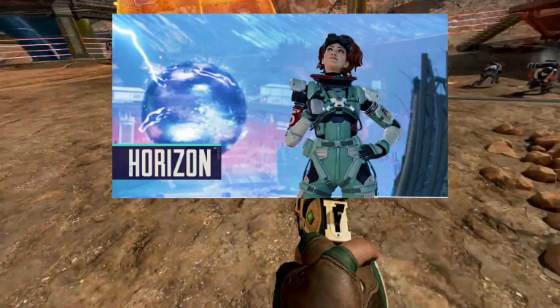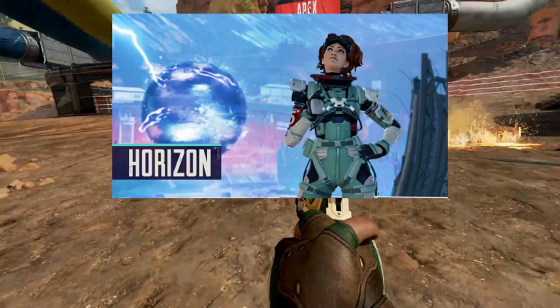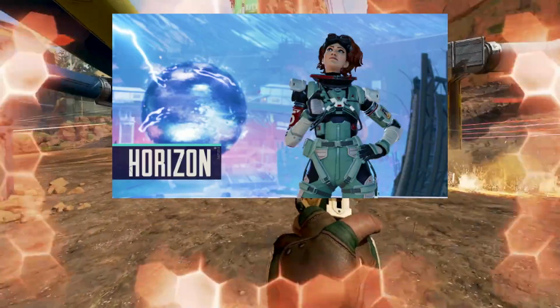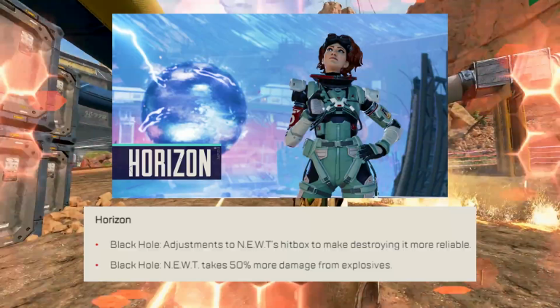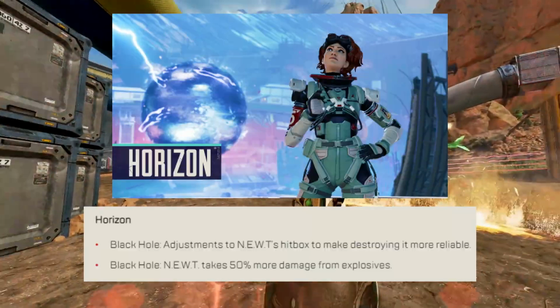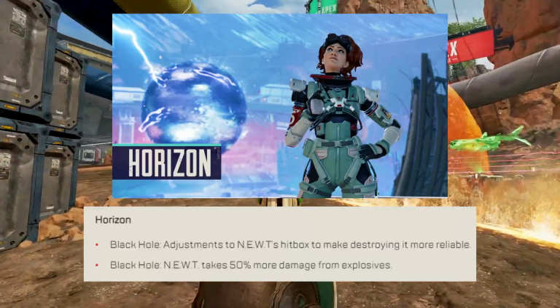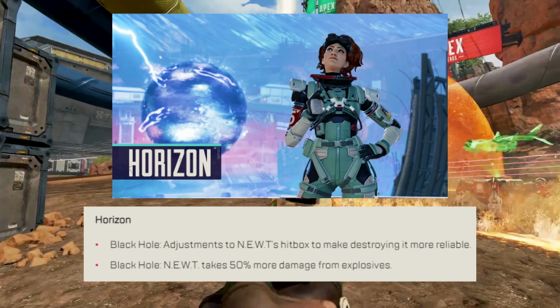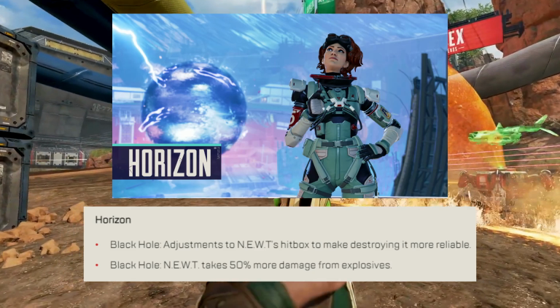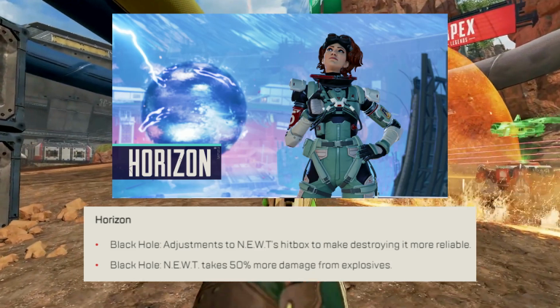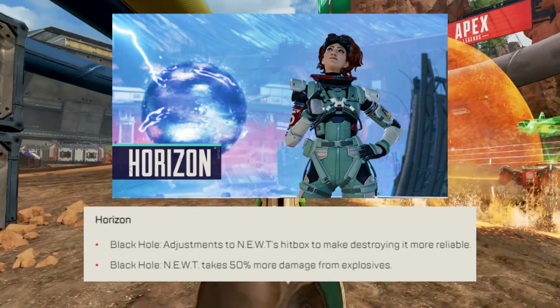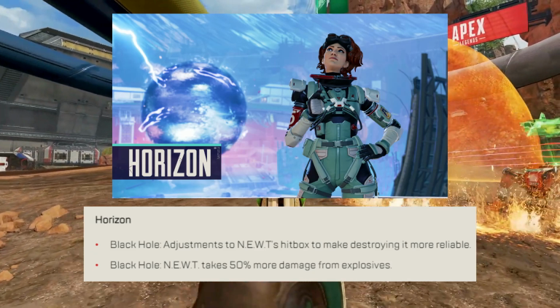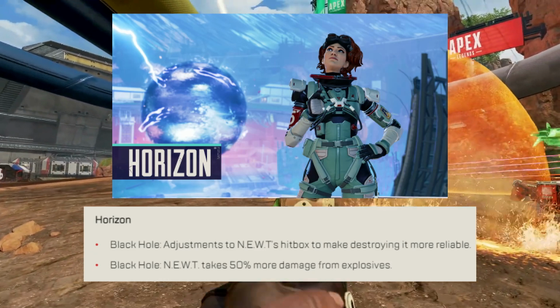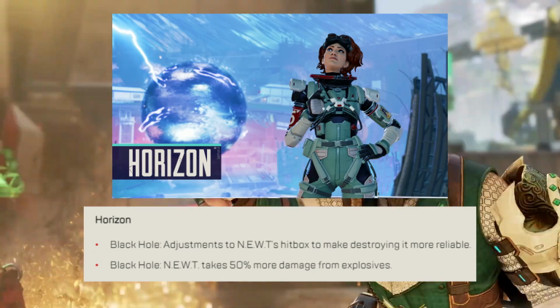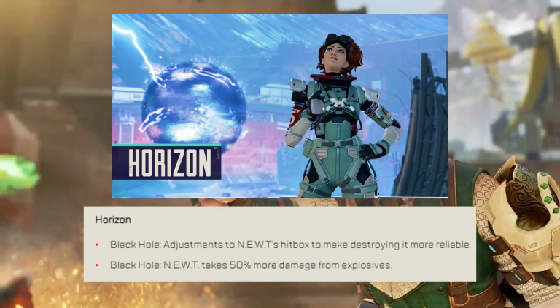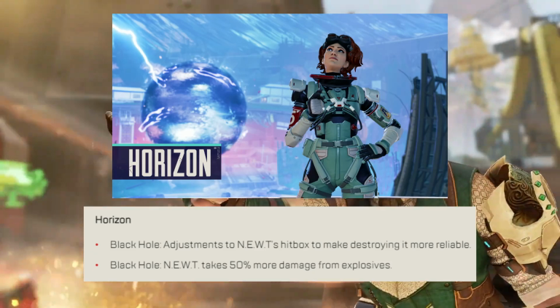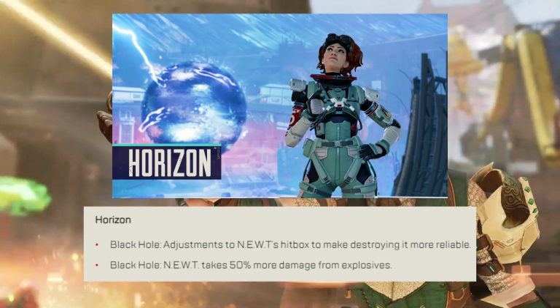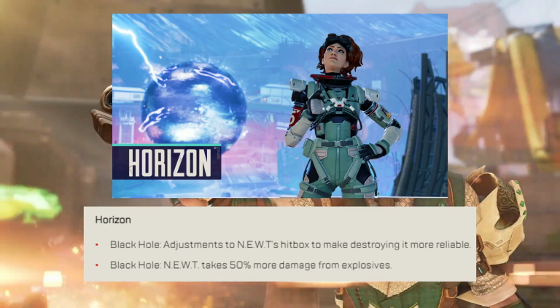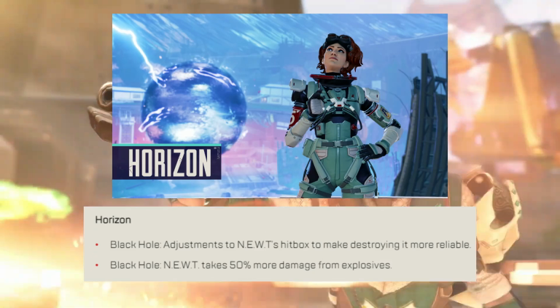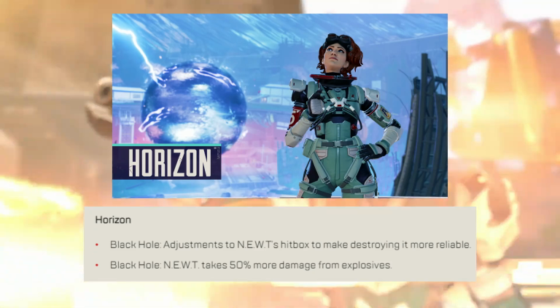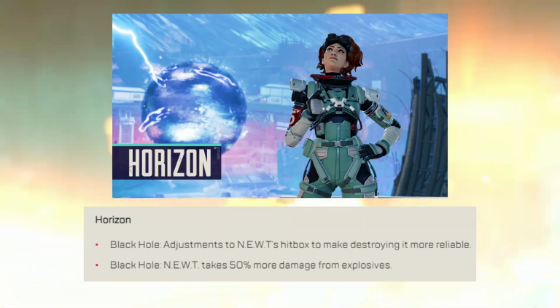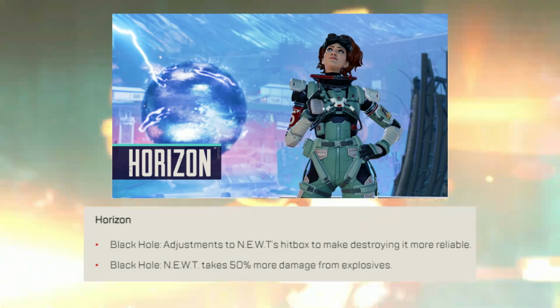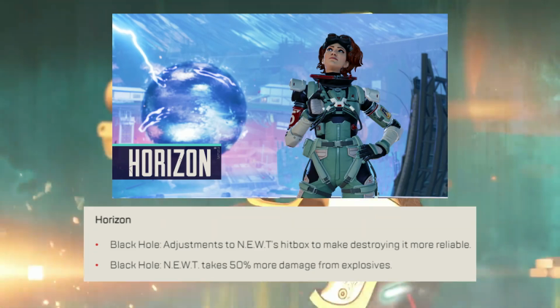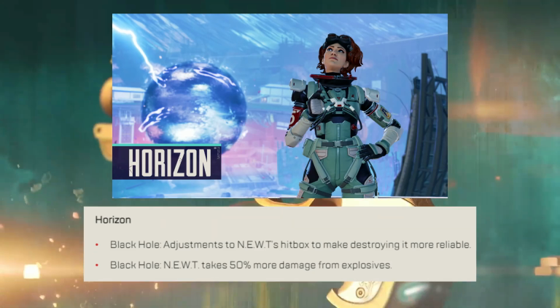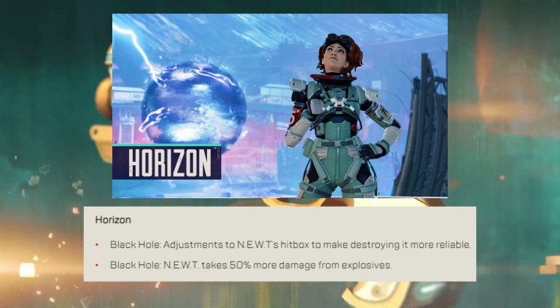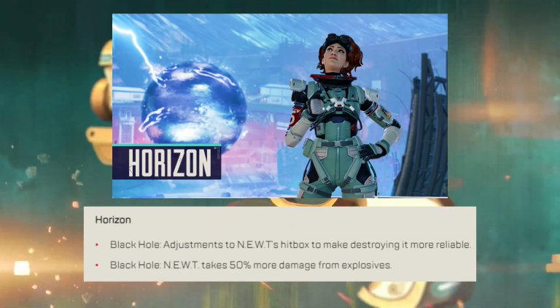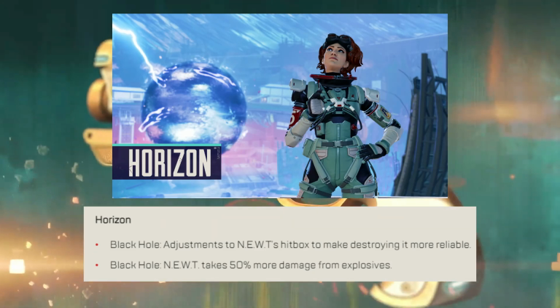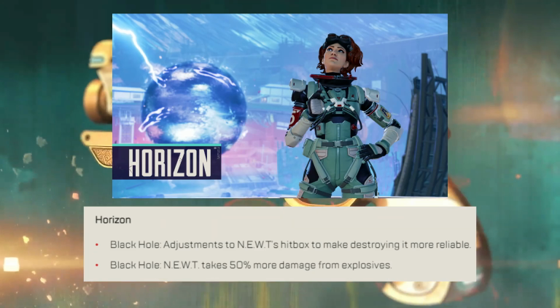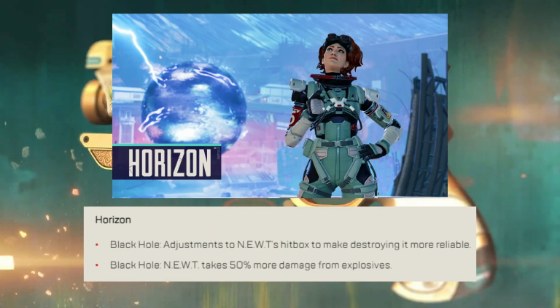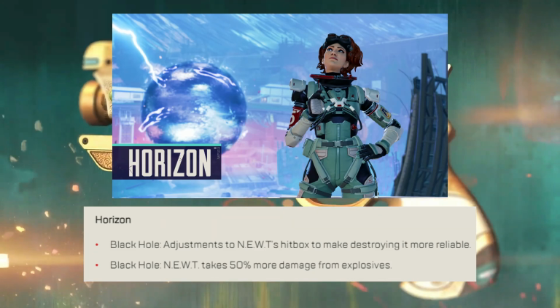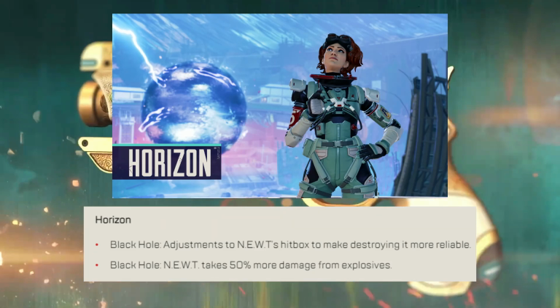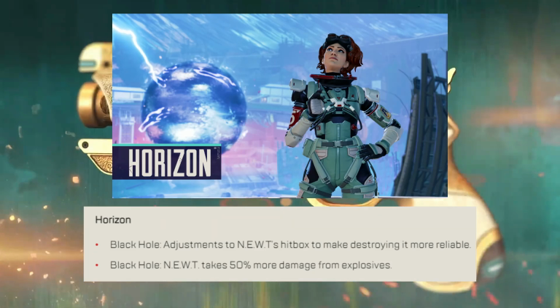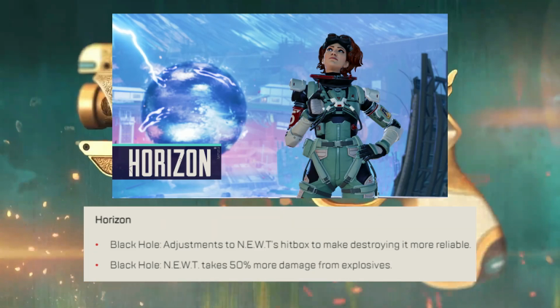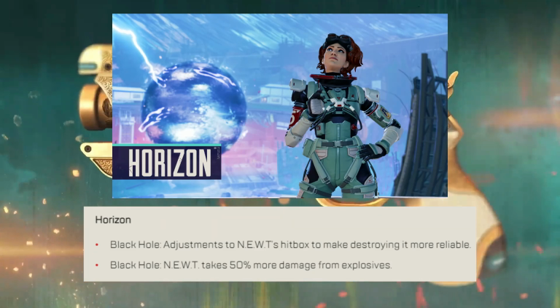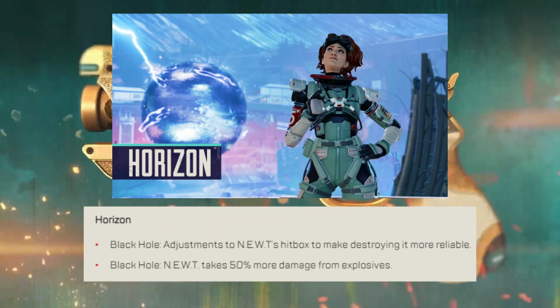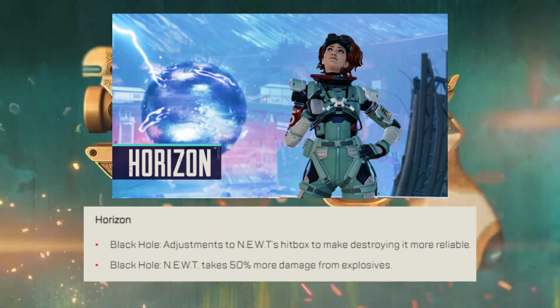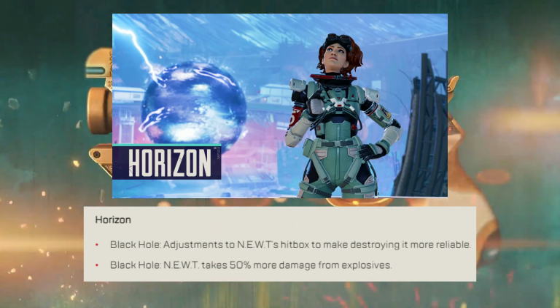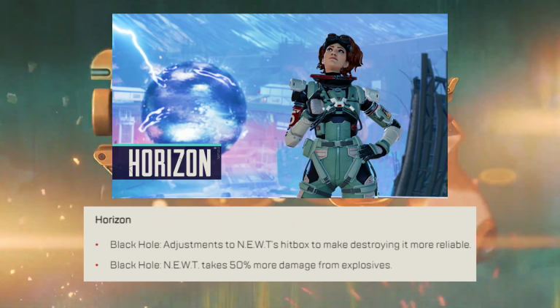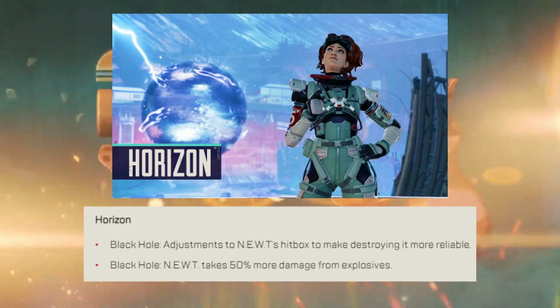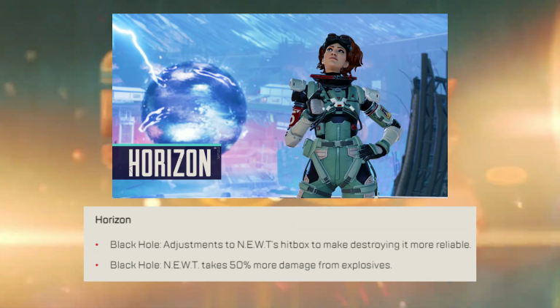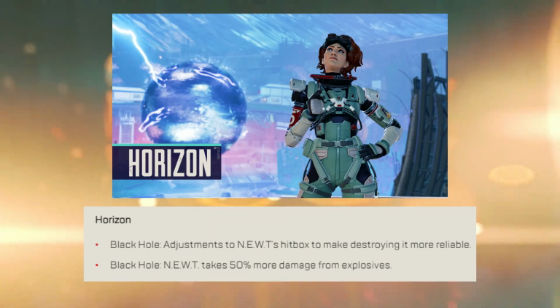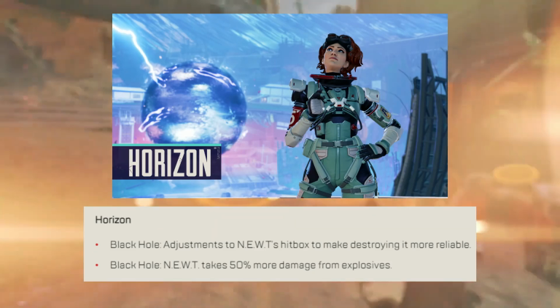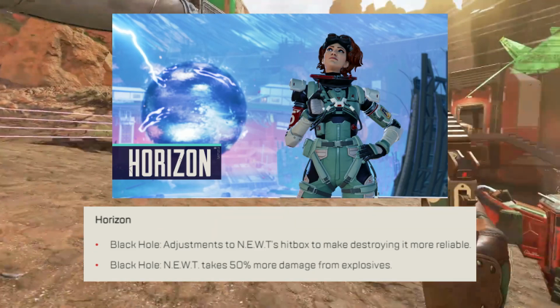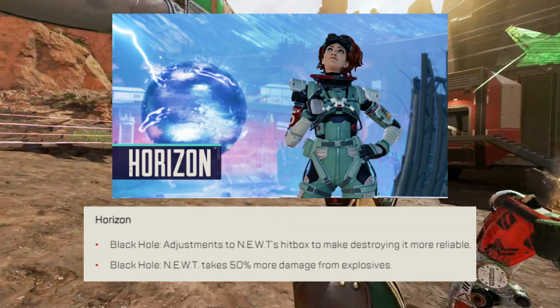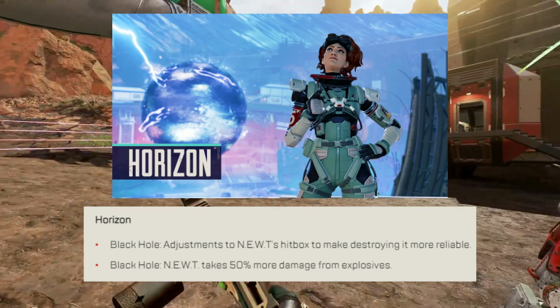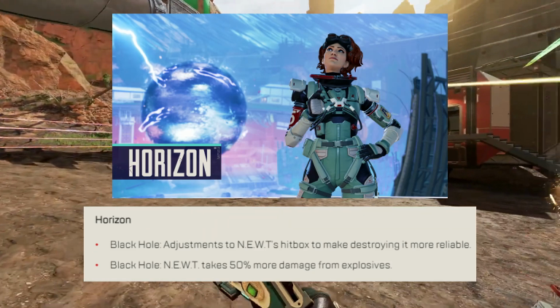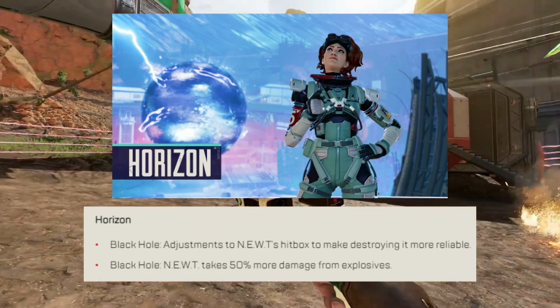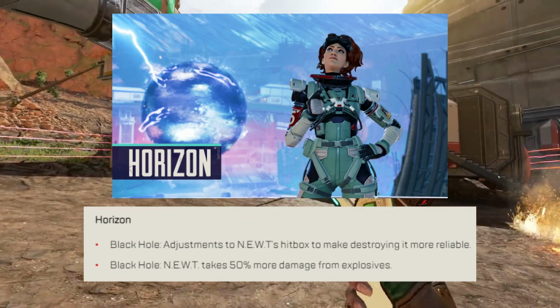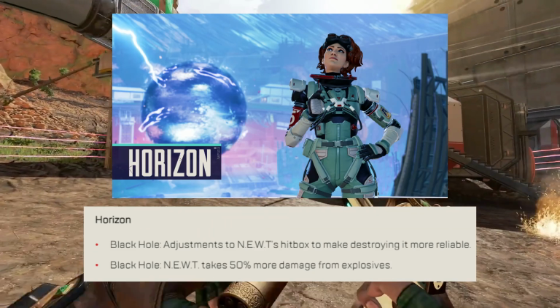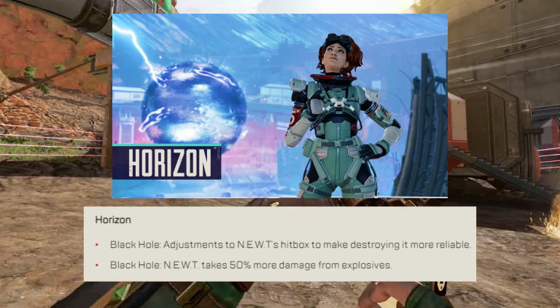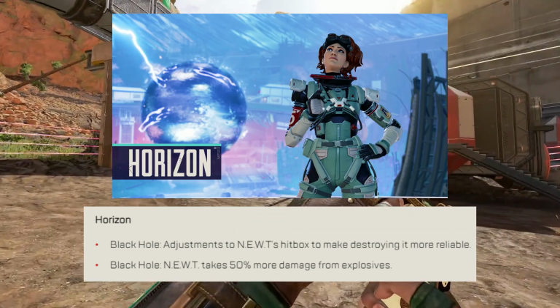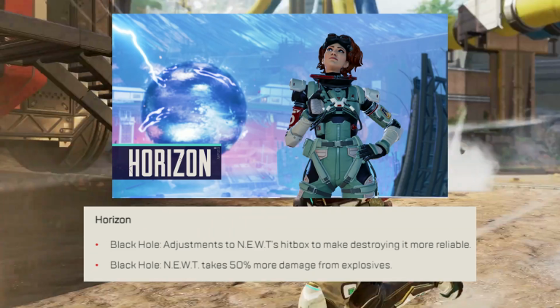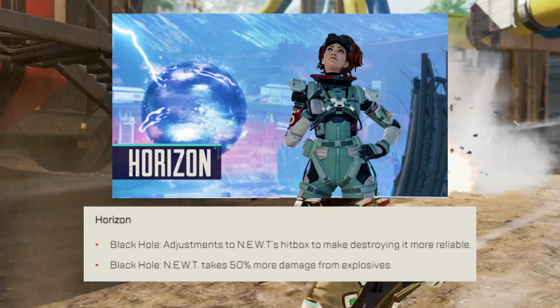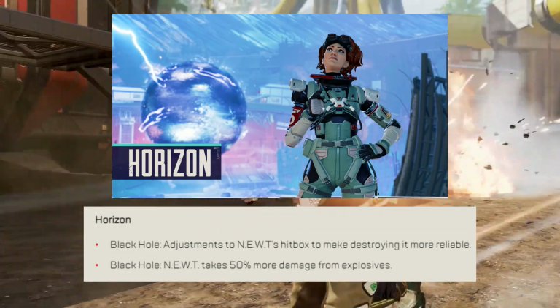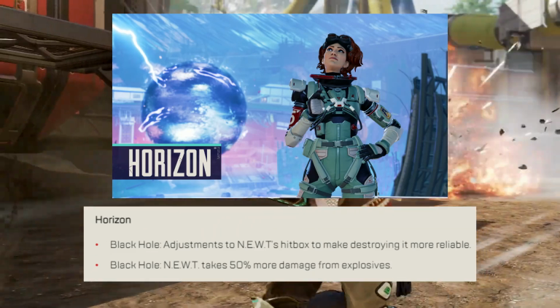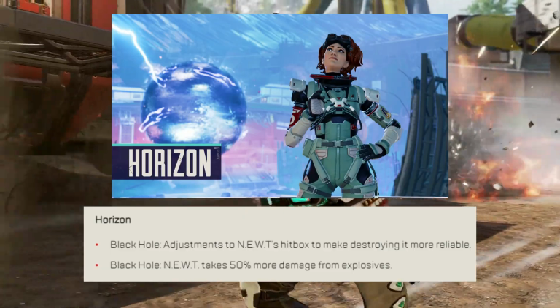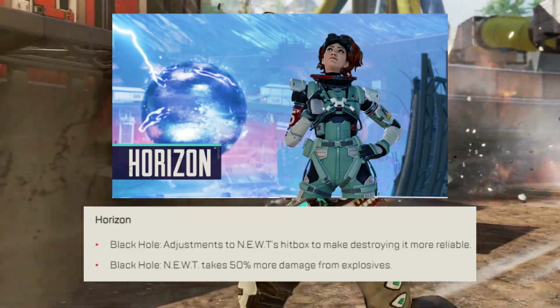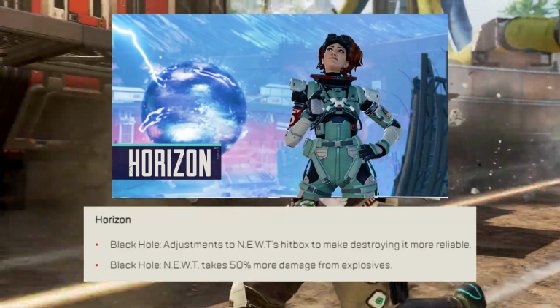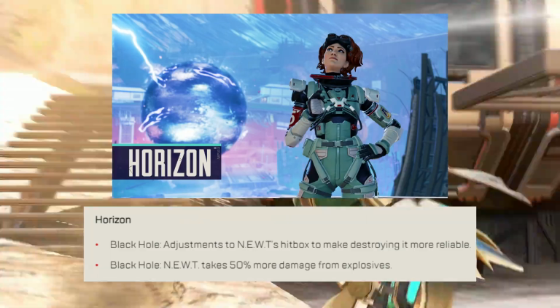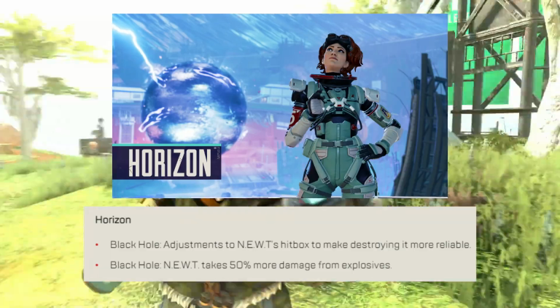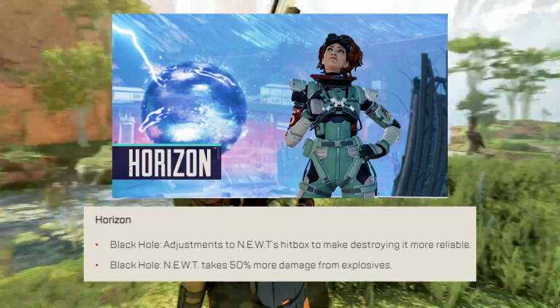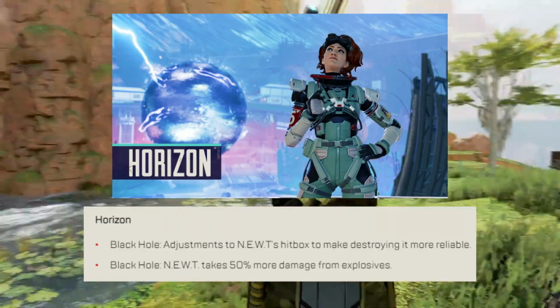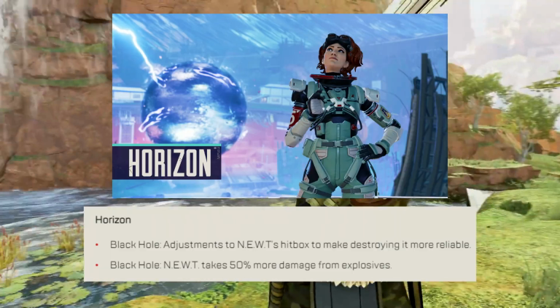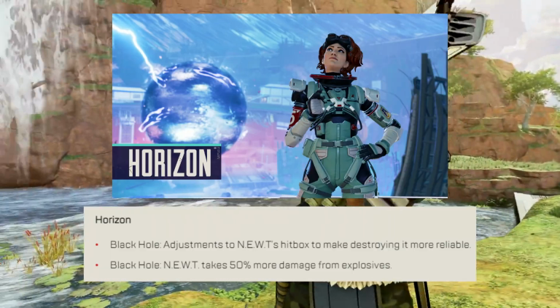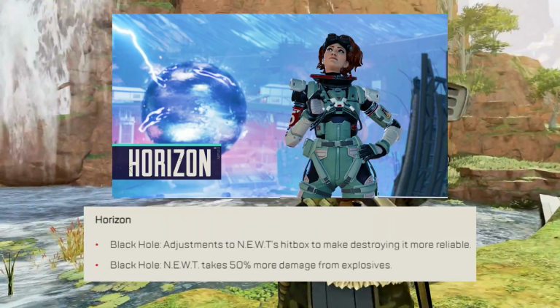Horizon: Black Hole now has a new hitbox to make it easier to destroy, and explosives now do 50% more damage to the Black Hole.